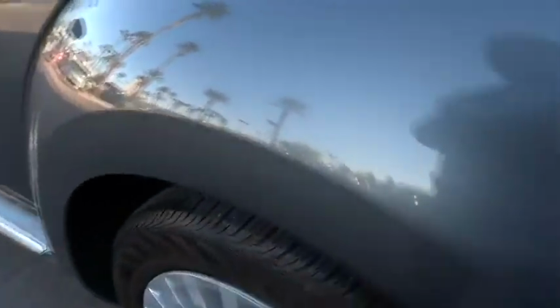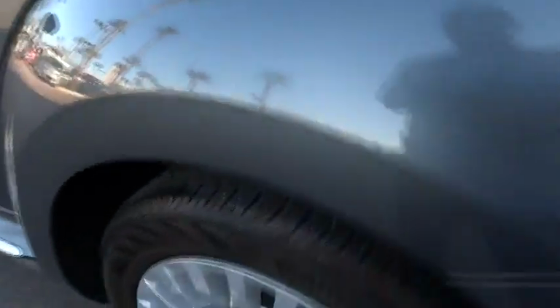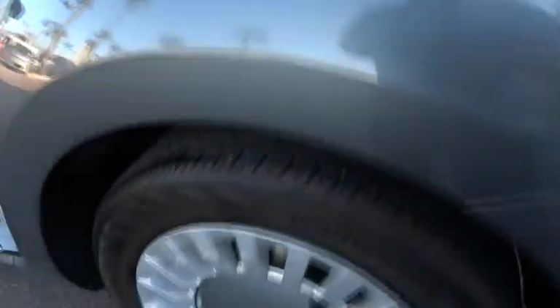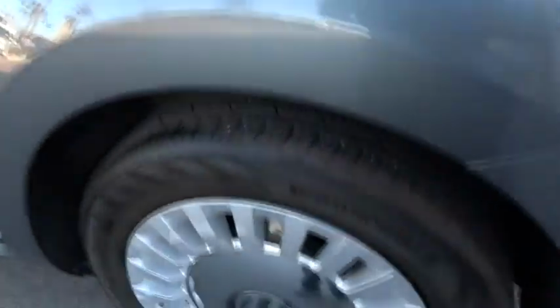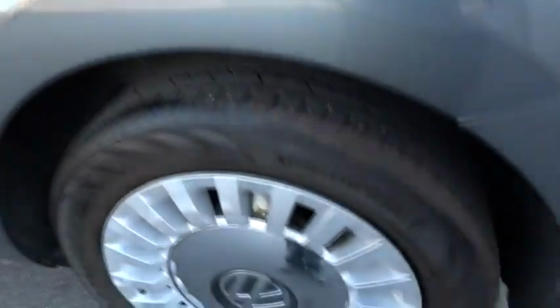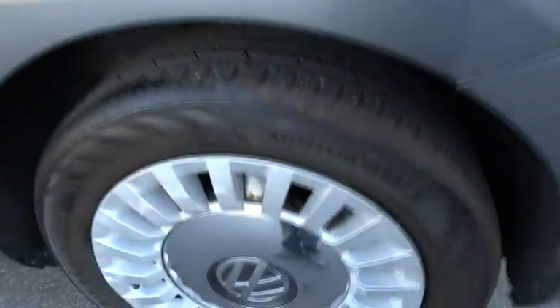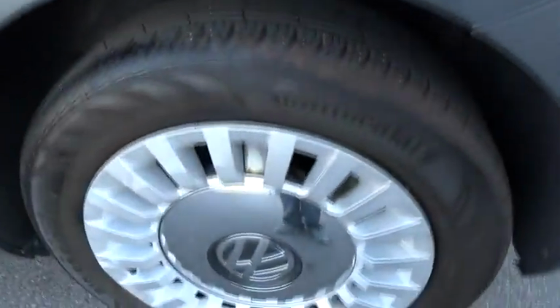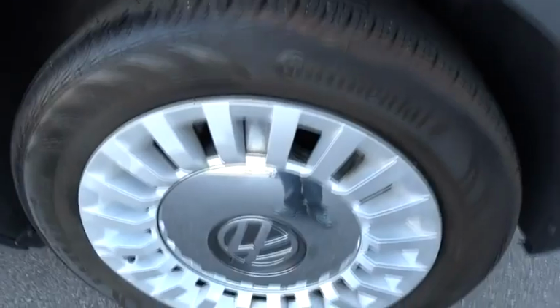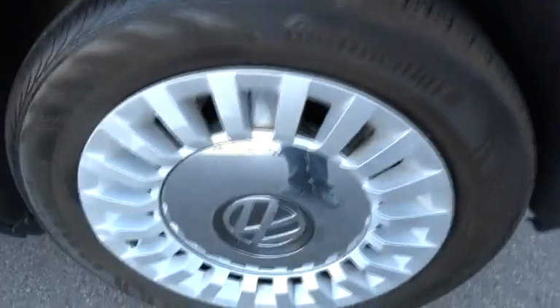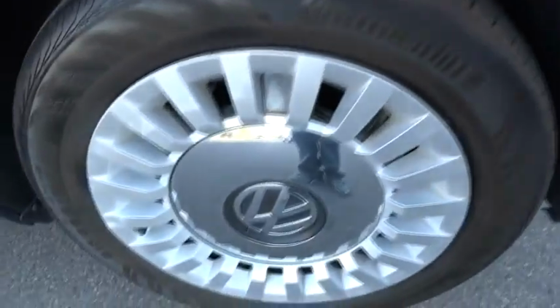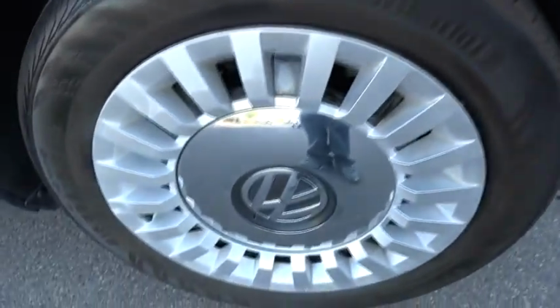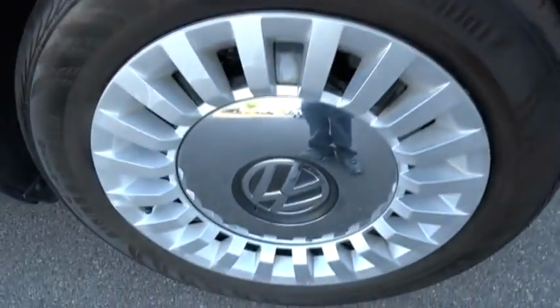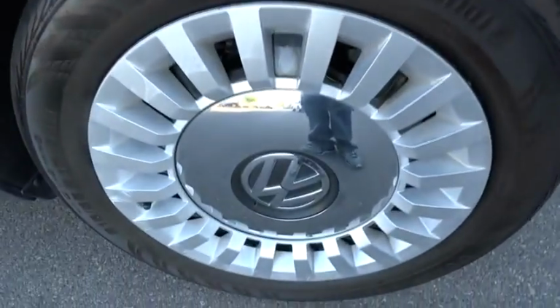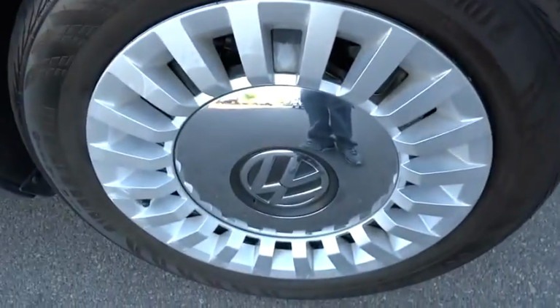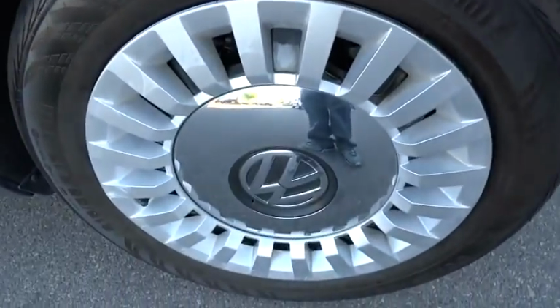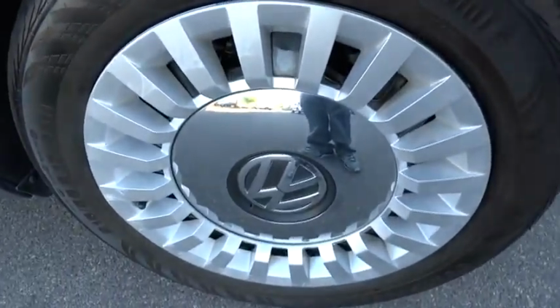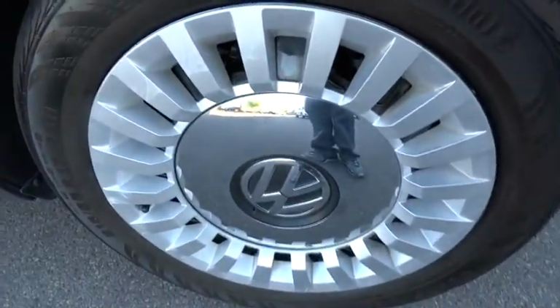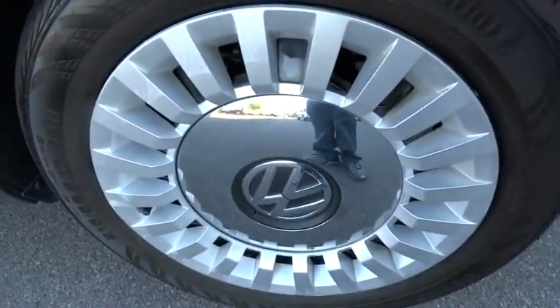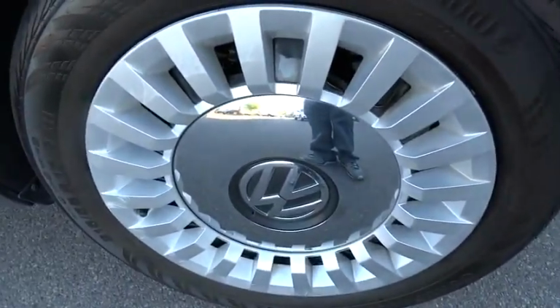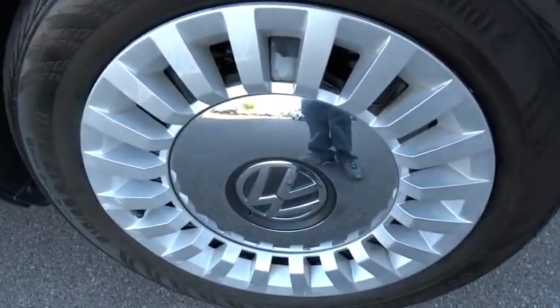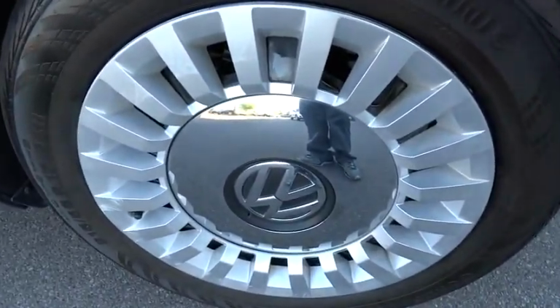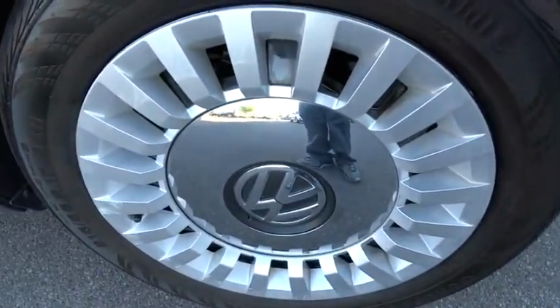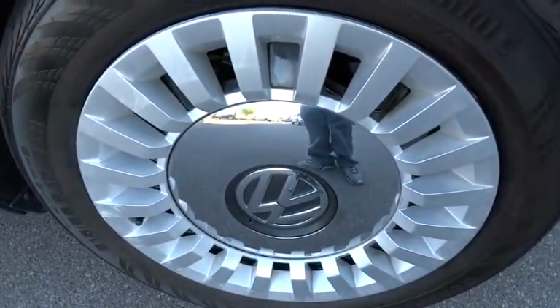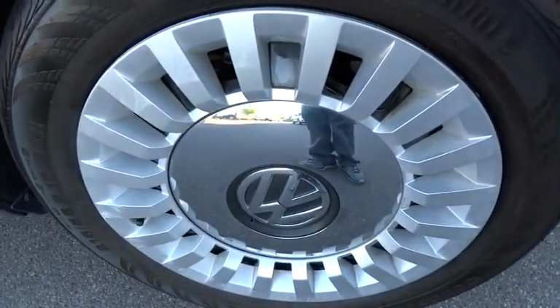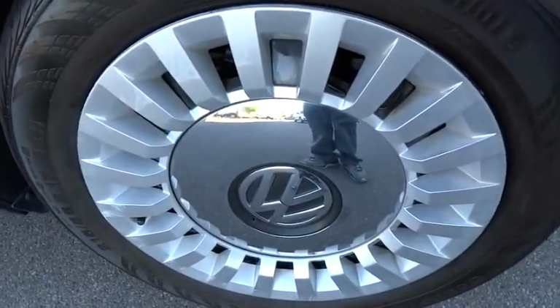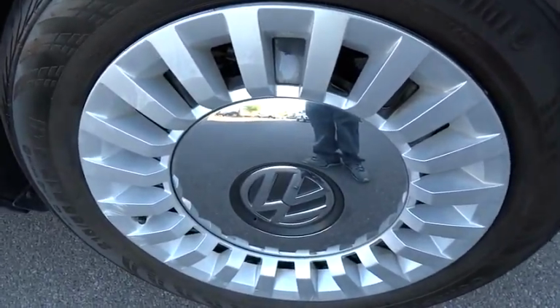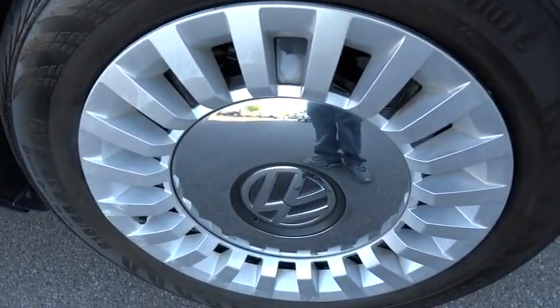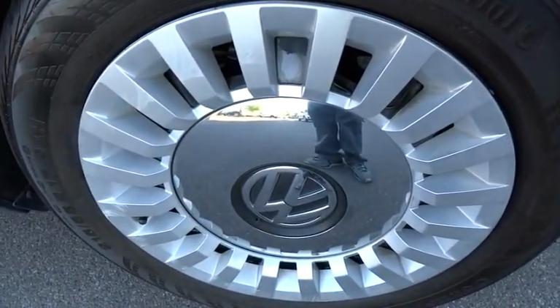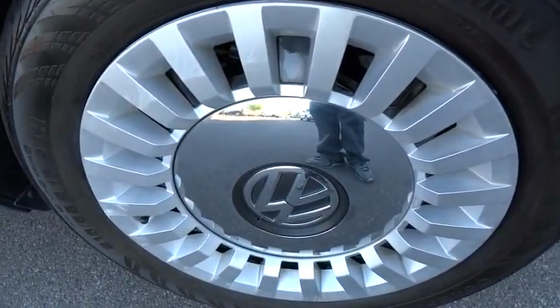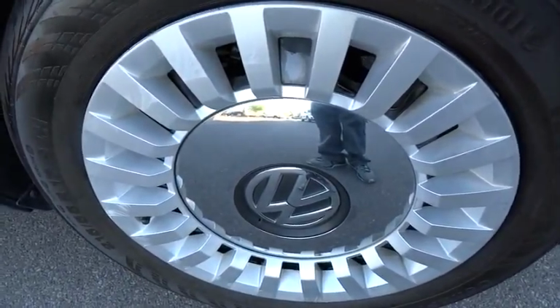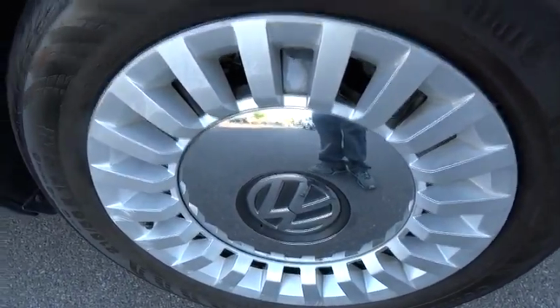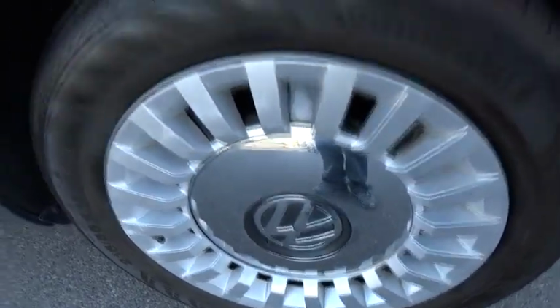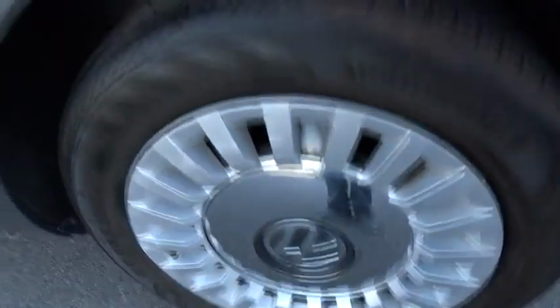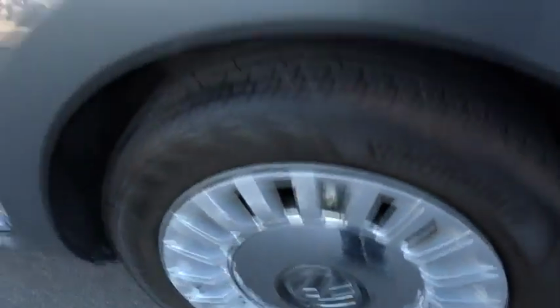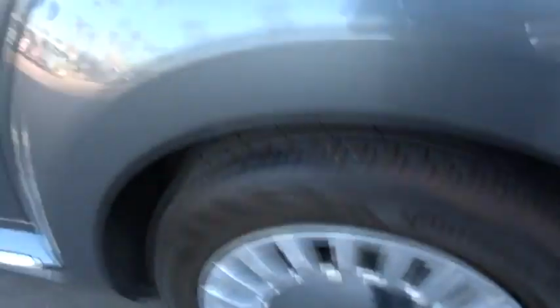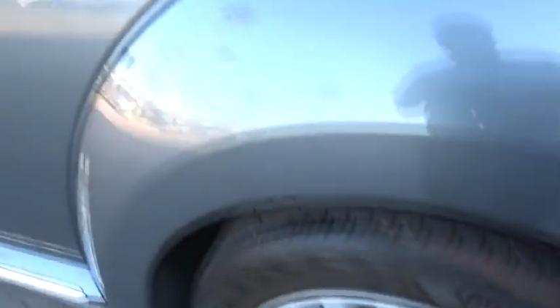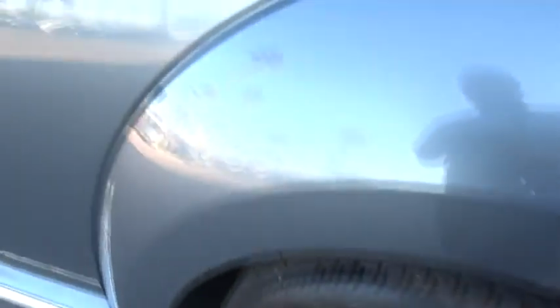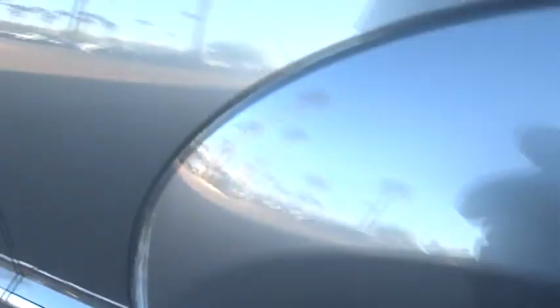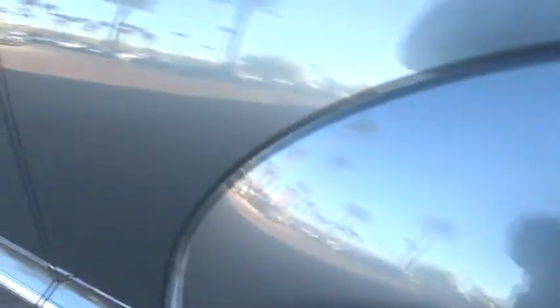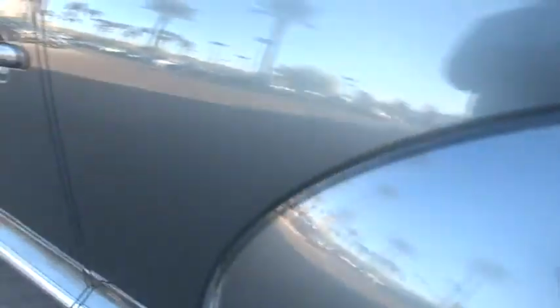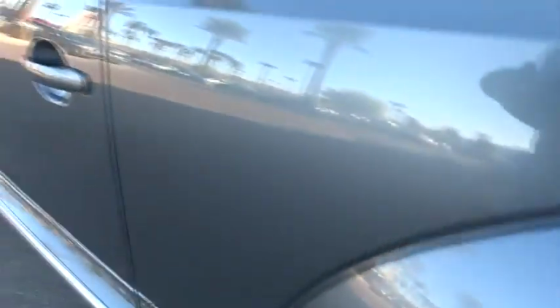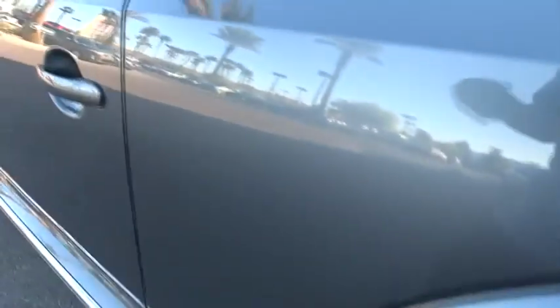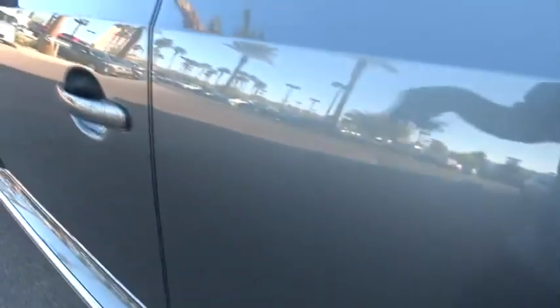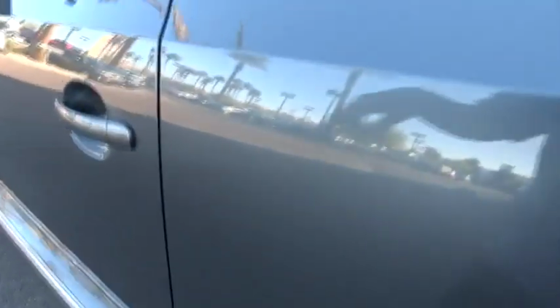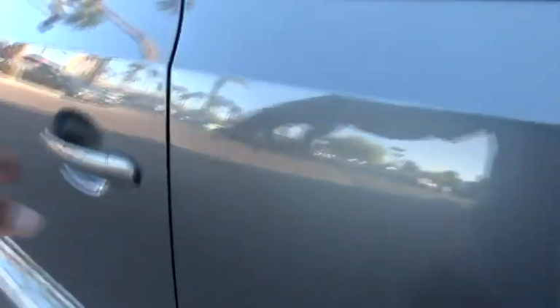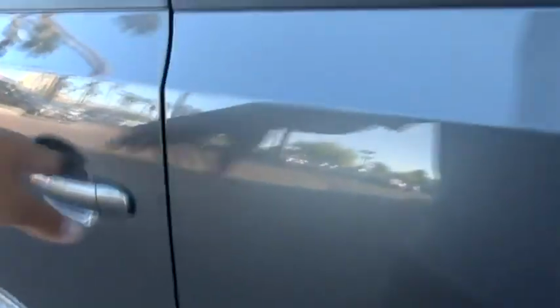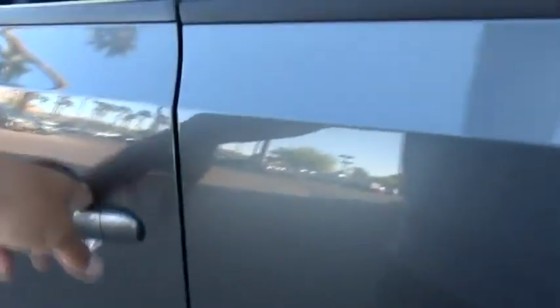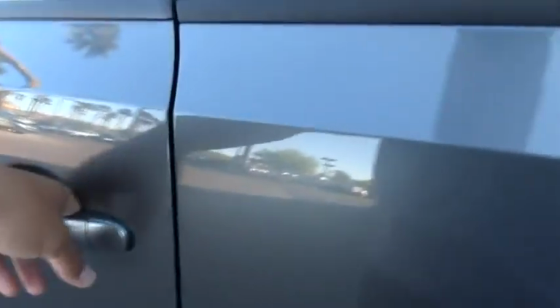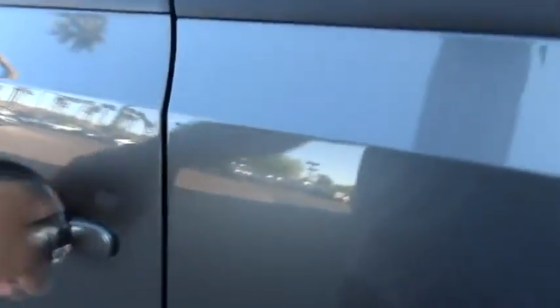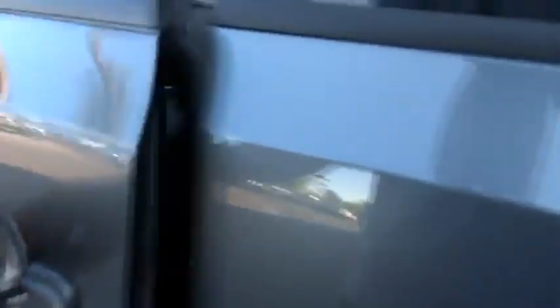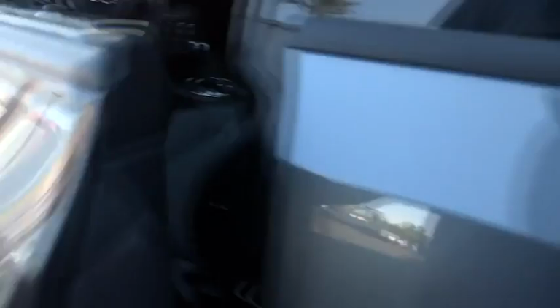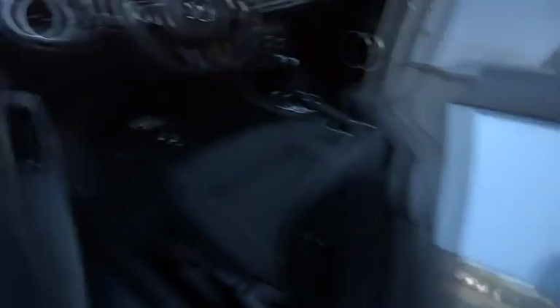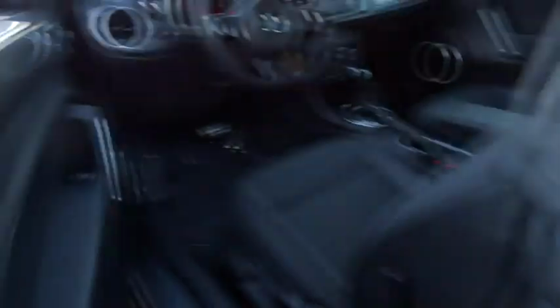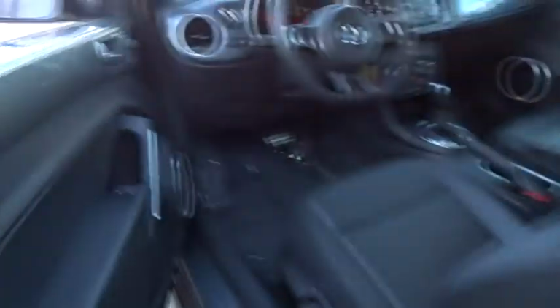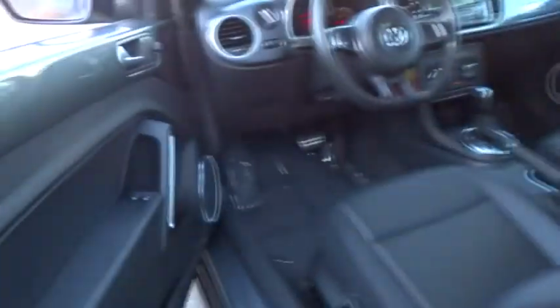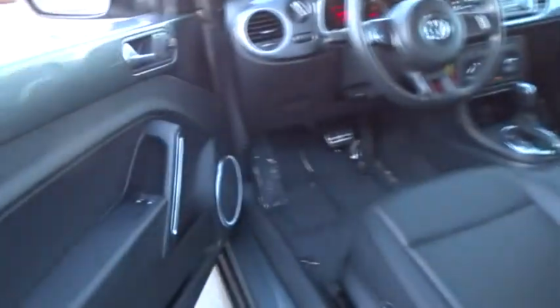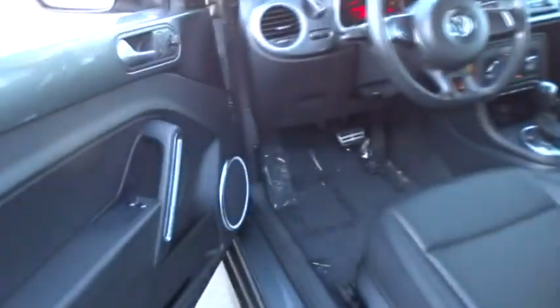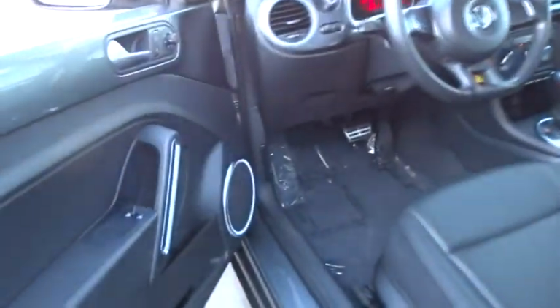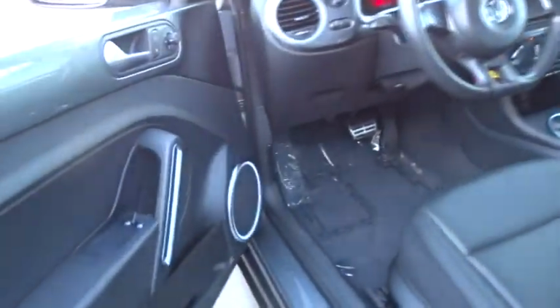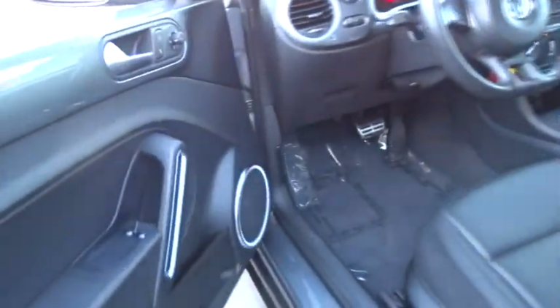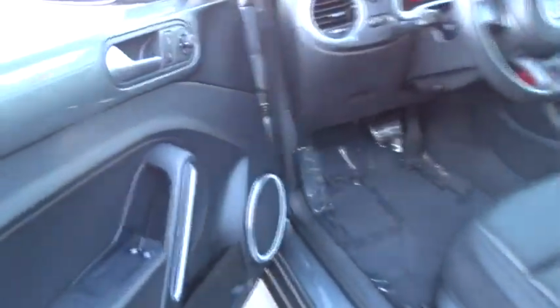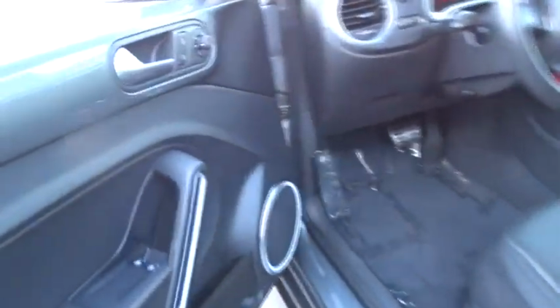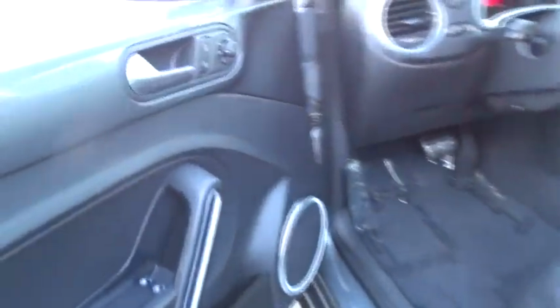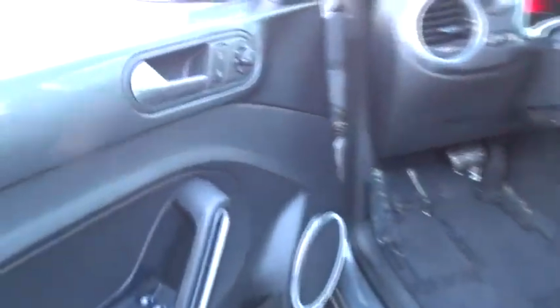This vehicle qualifies for the Carfax buyback guarantee. This beauty will make even your house keys jealous. Drive it today.